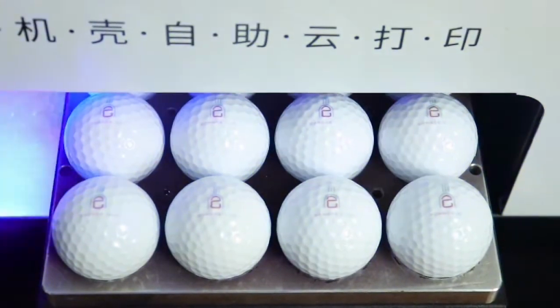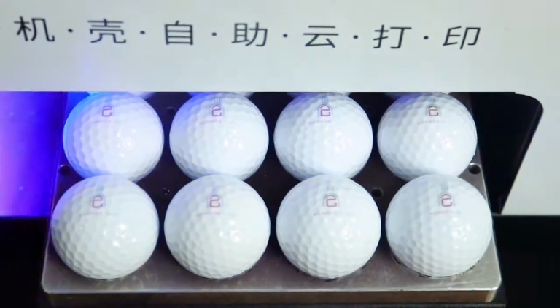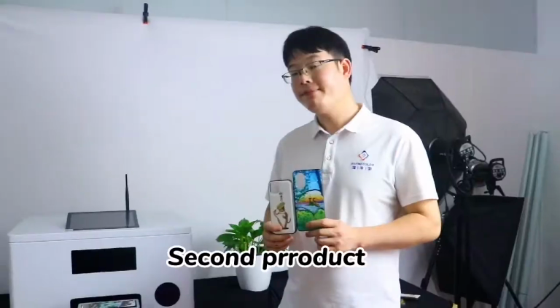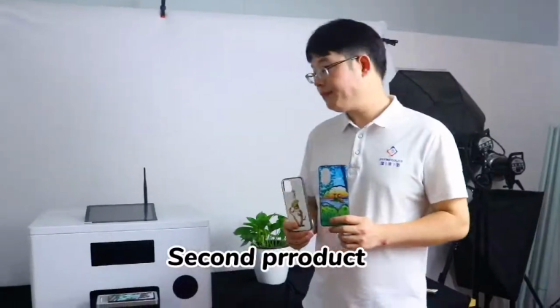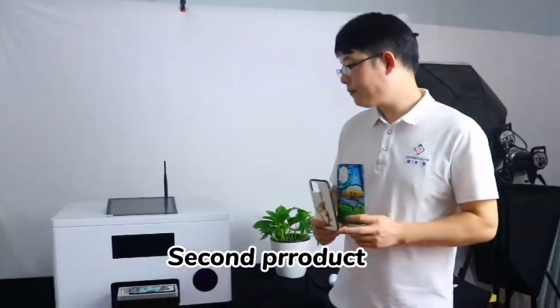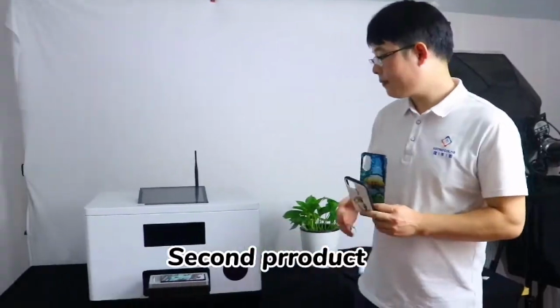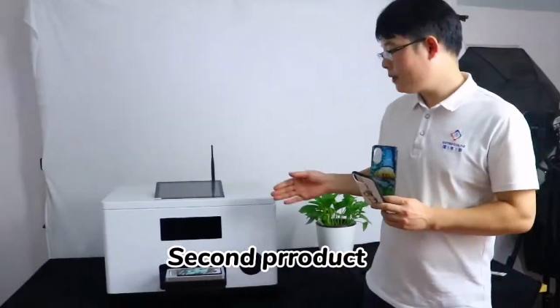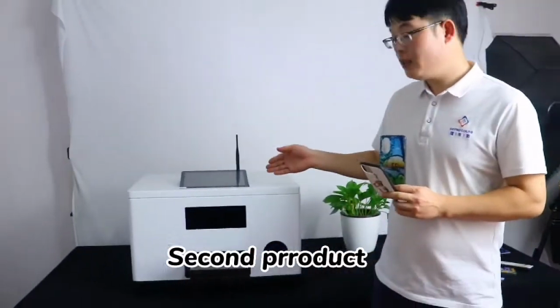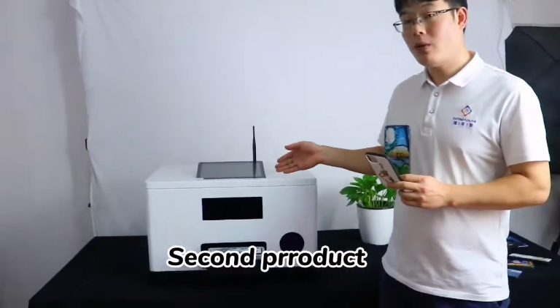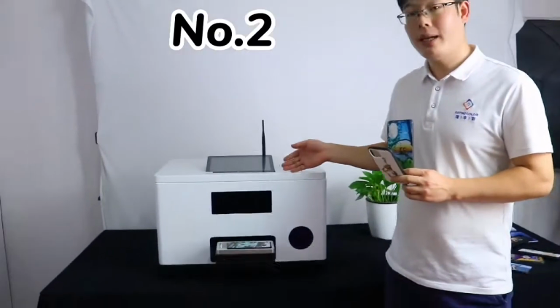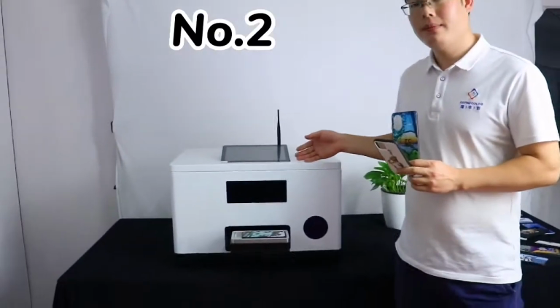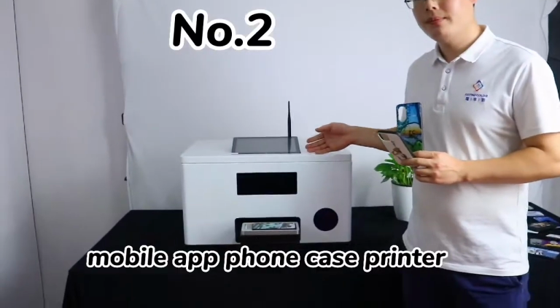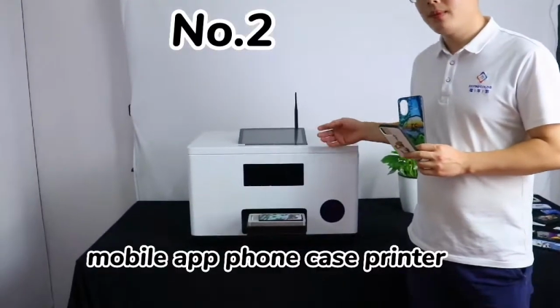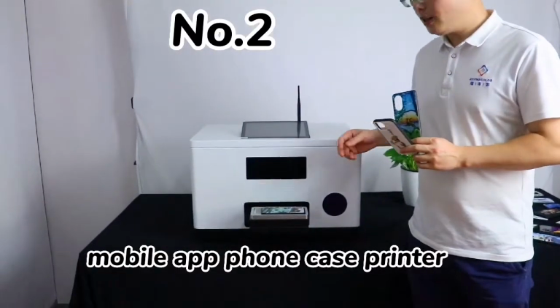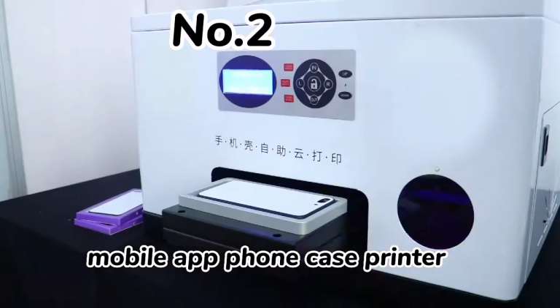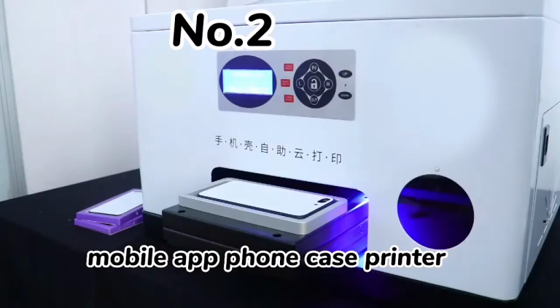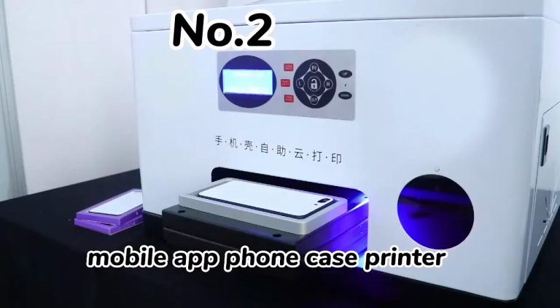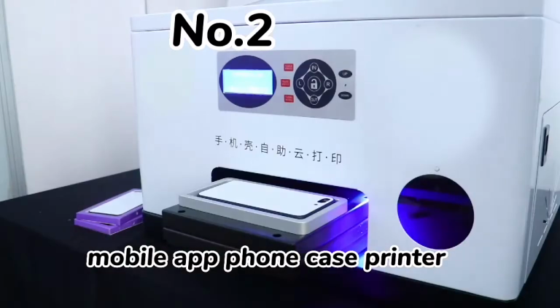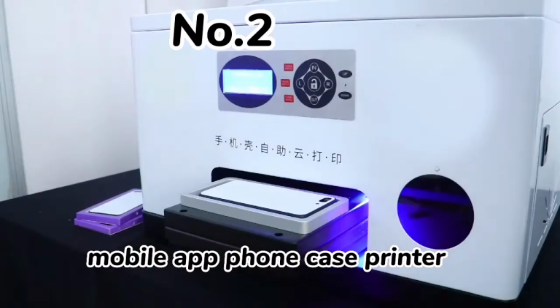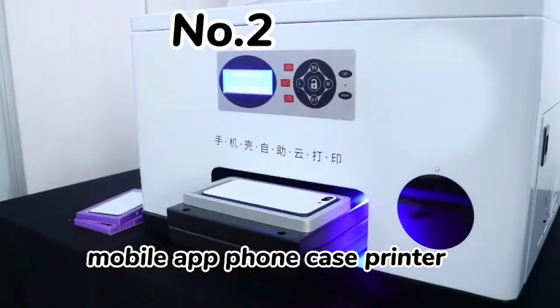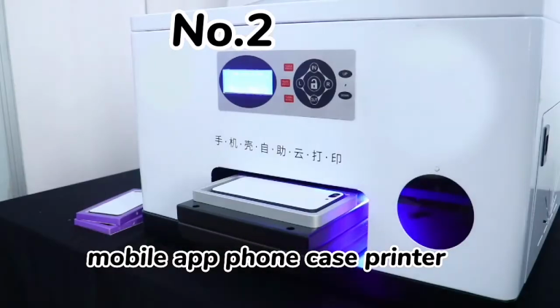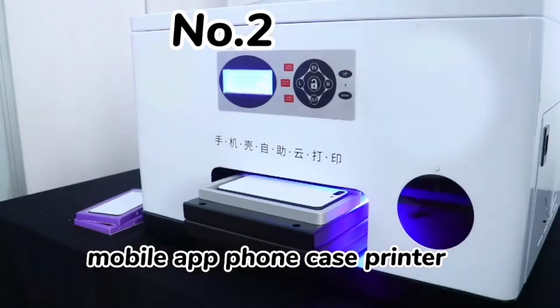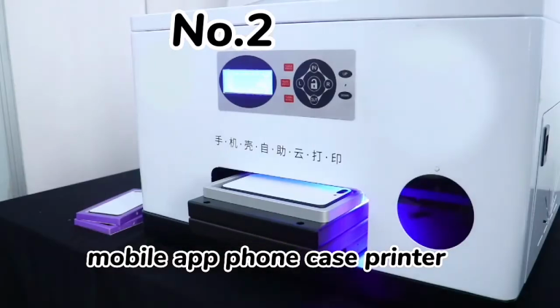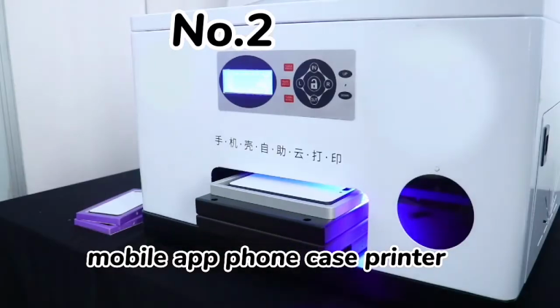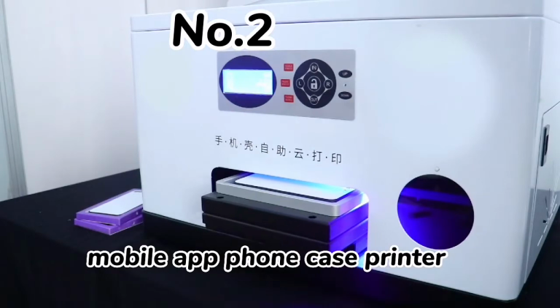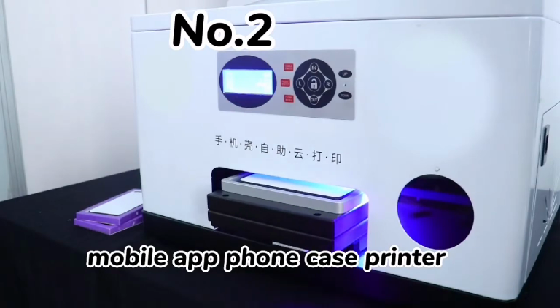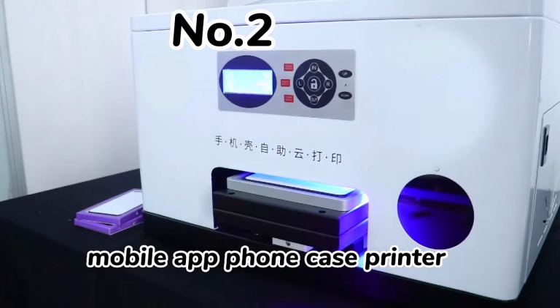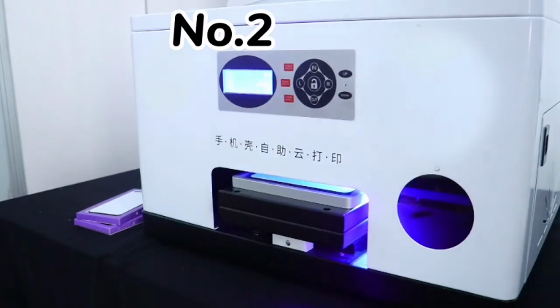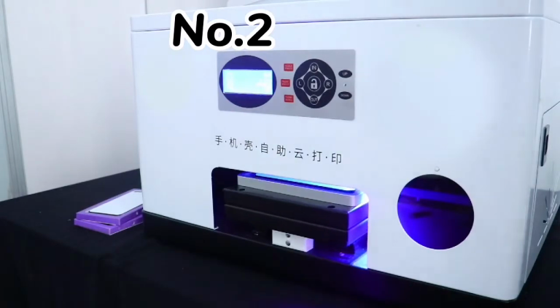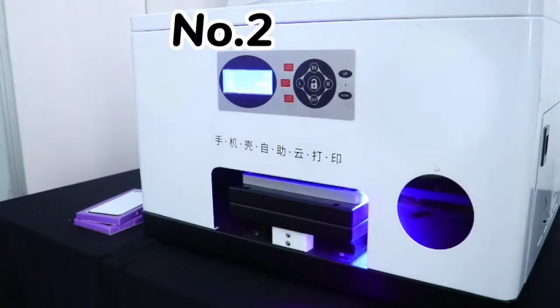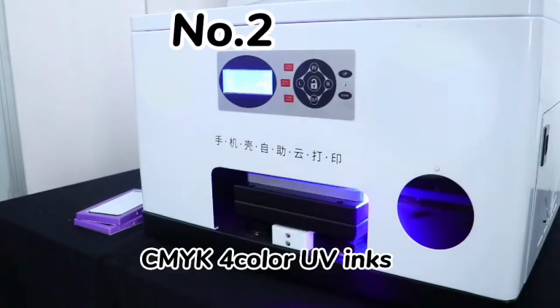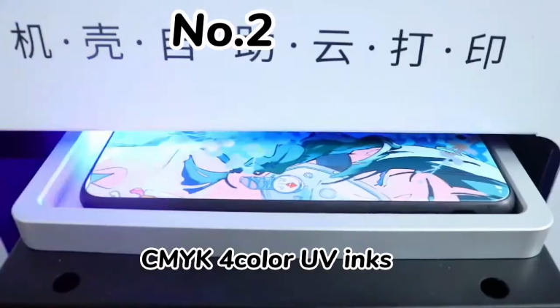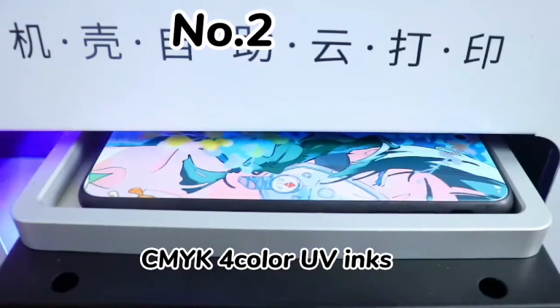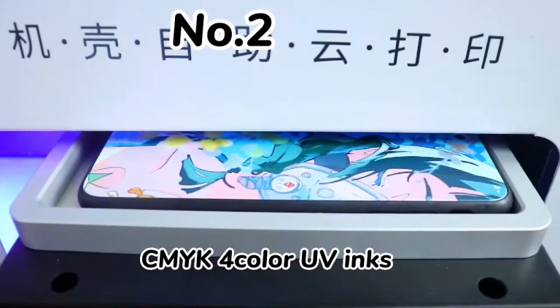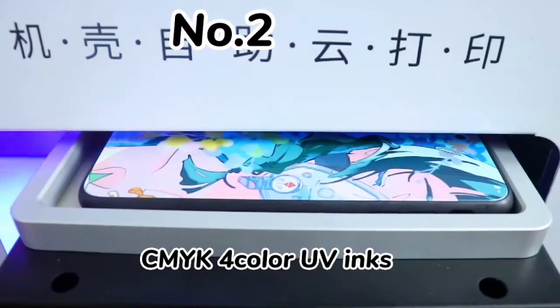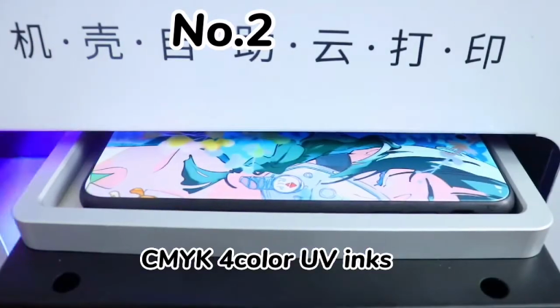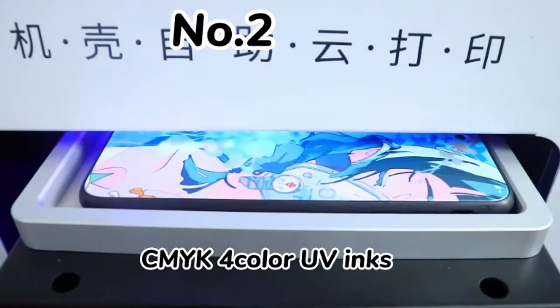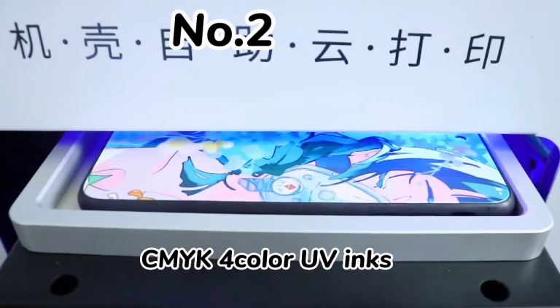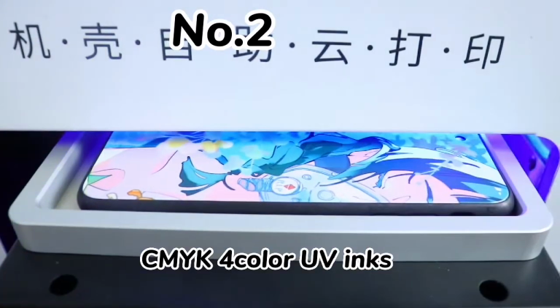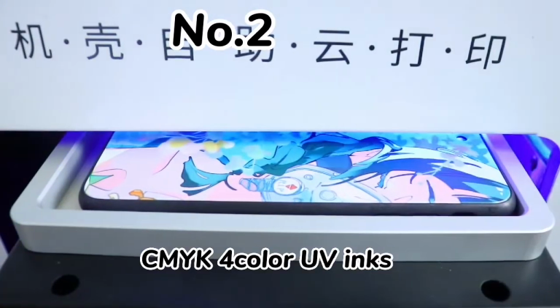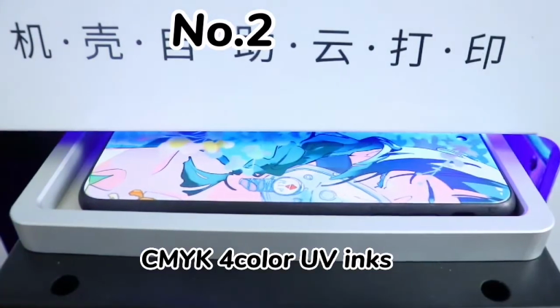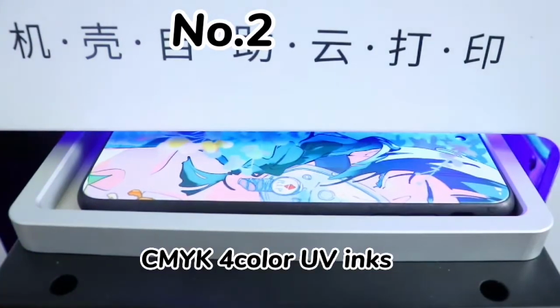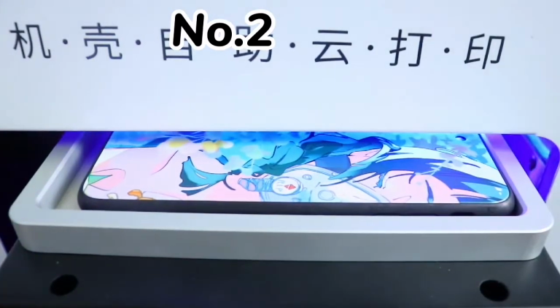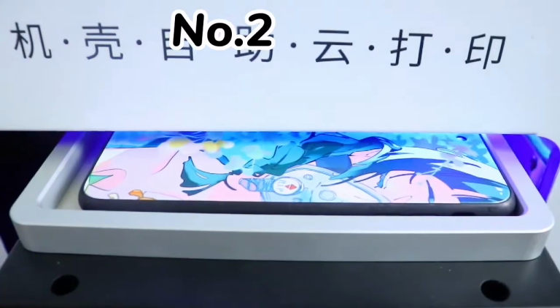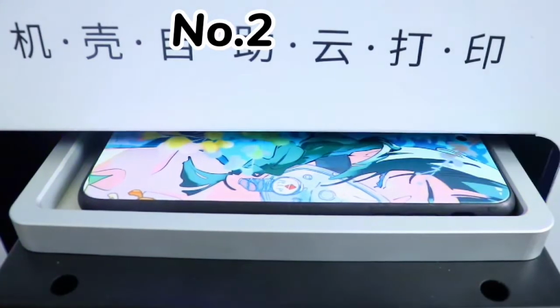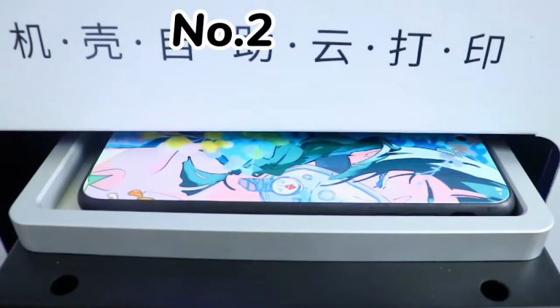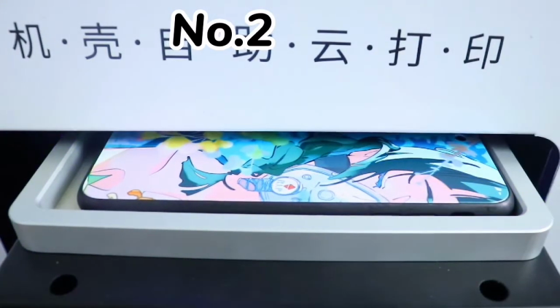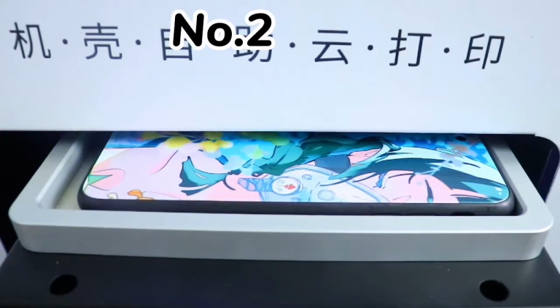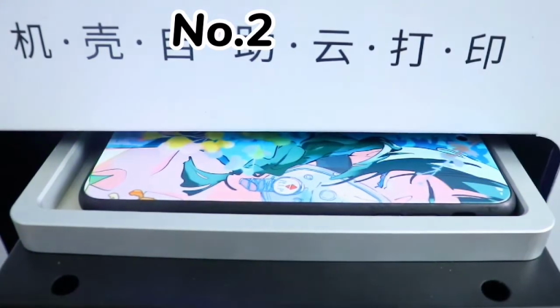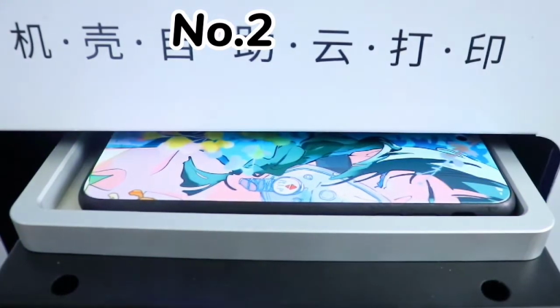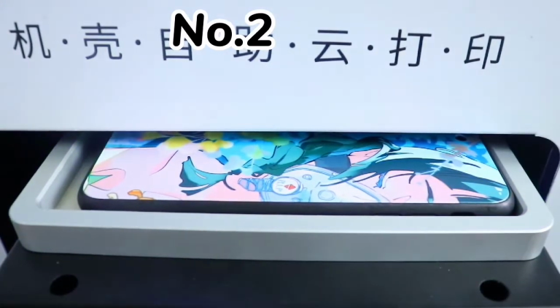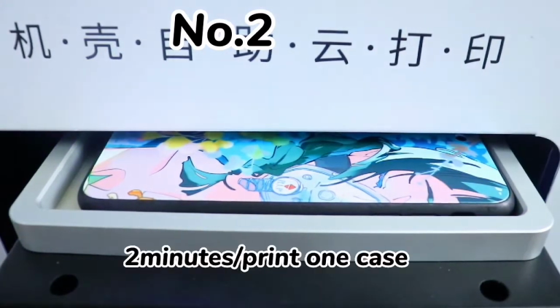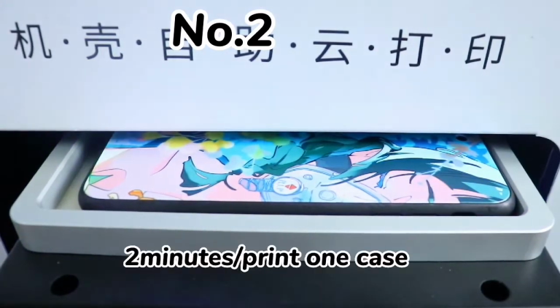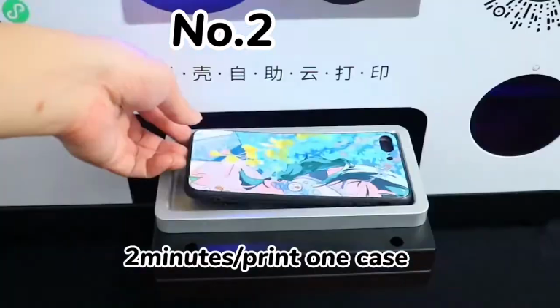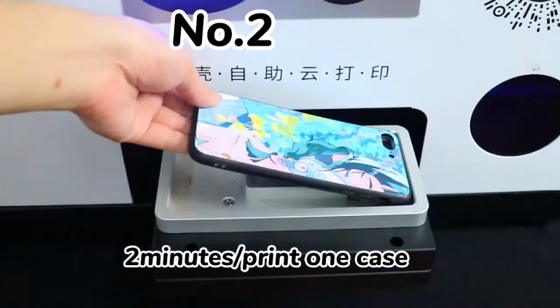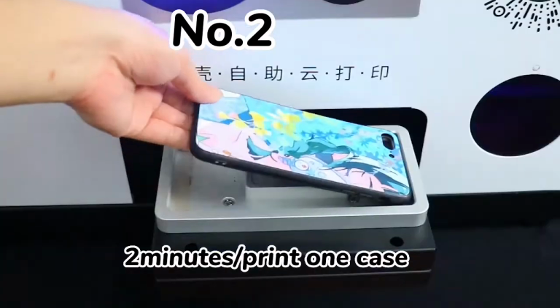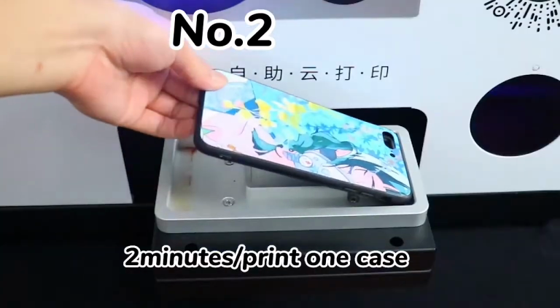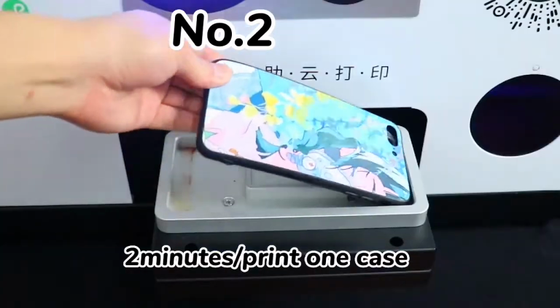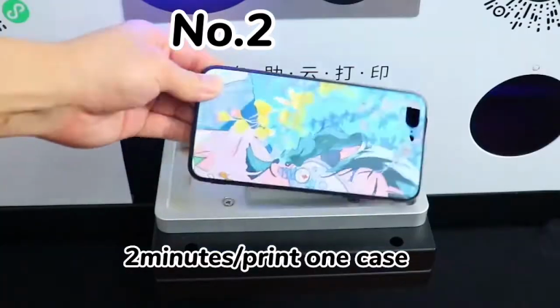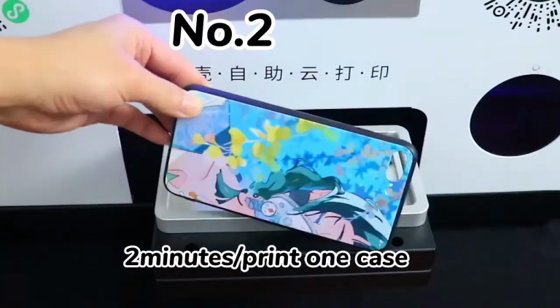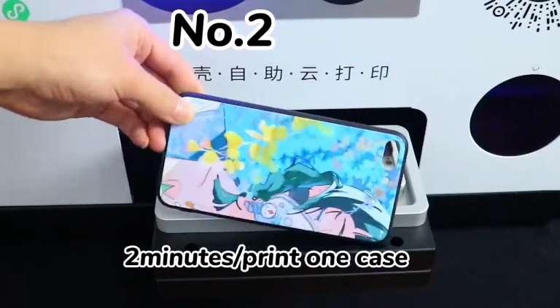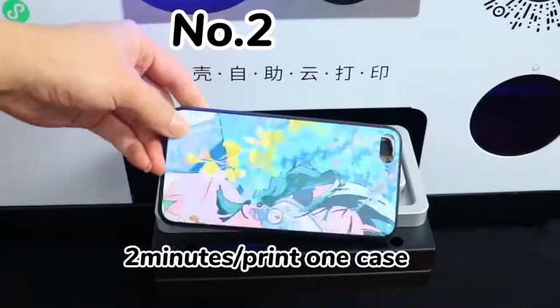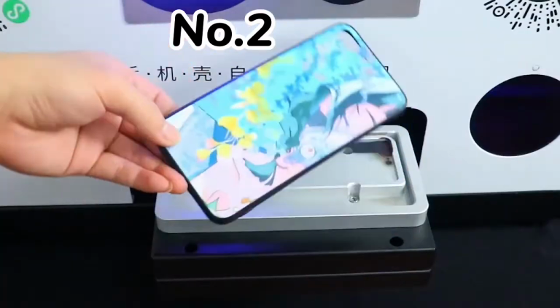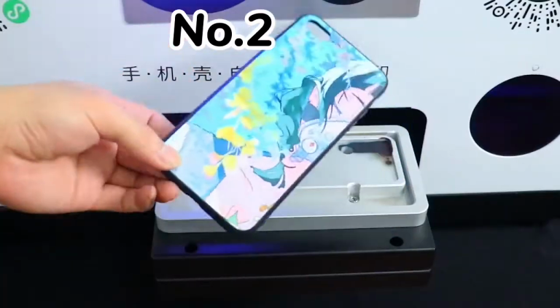Second product: Mobile App Phone Case Printer. CMY case color UV inks. 2 minutes to print 1 case.